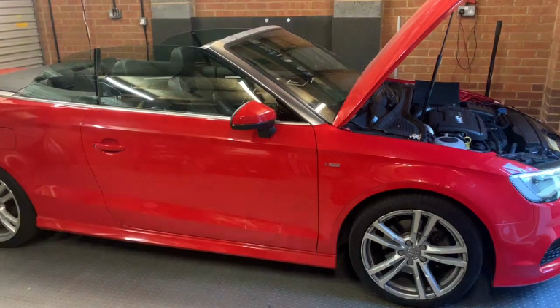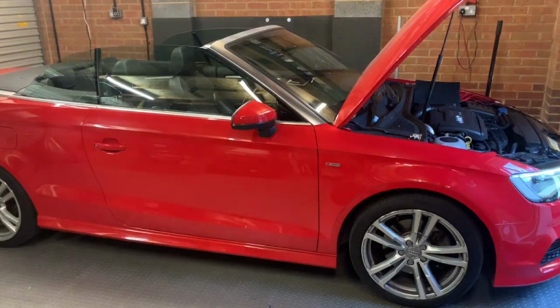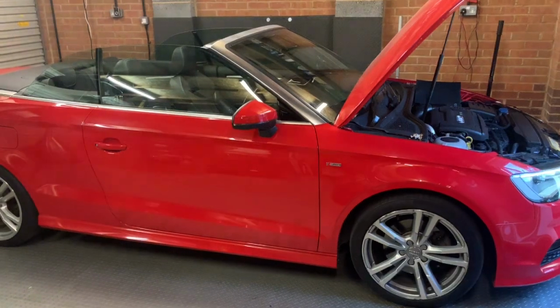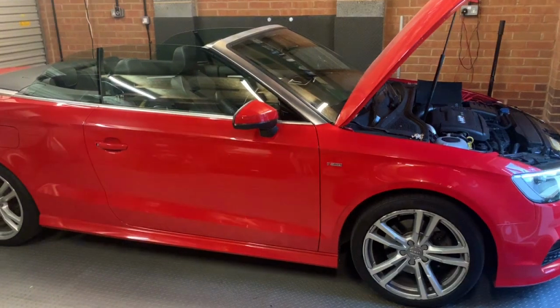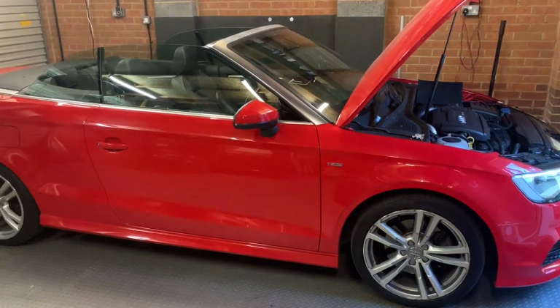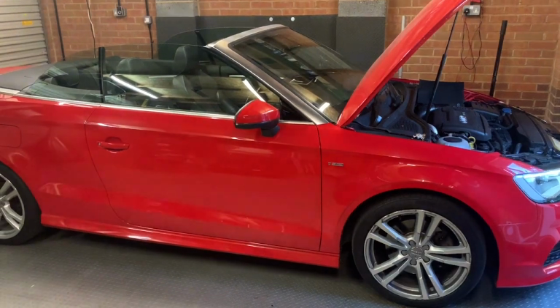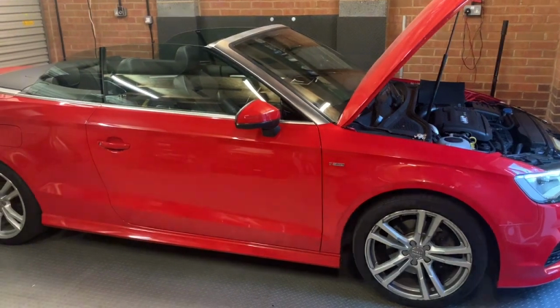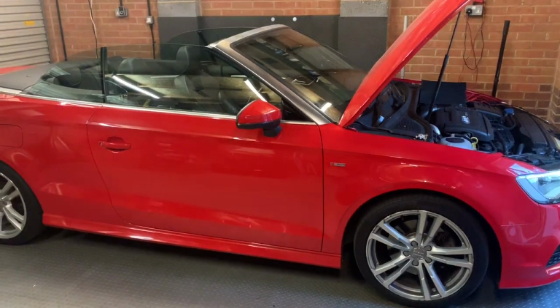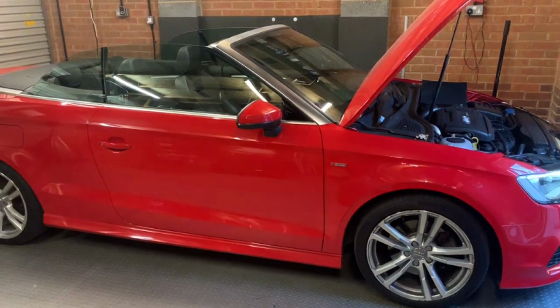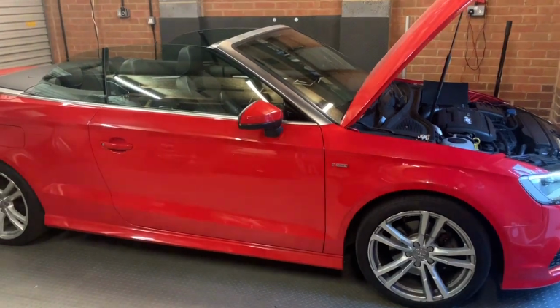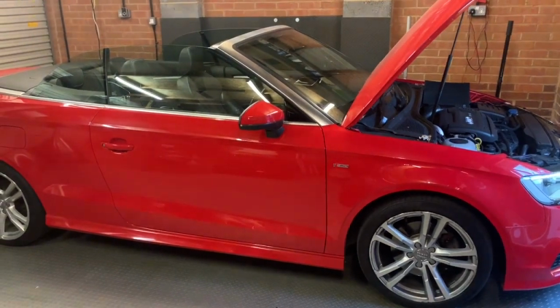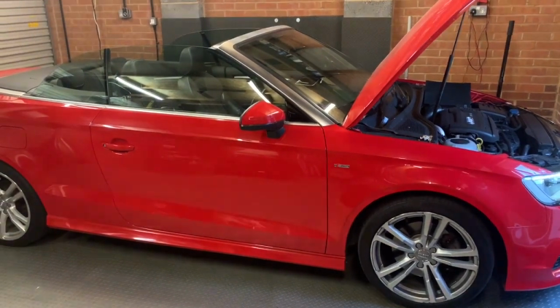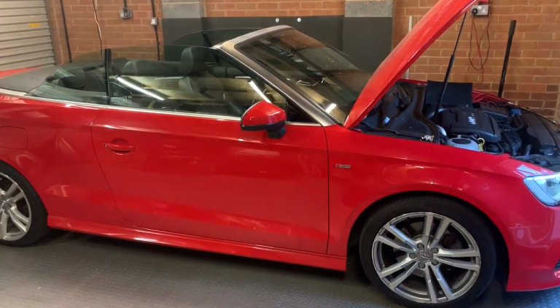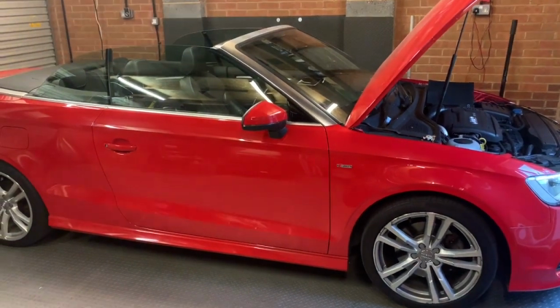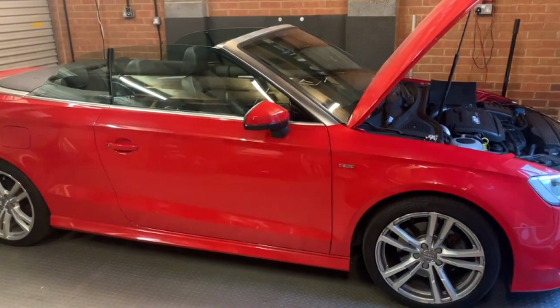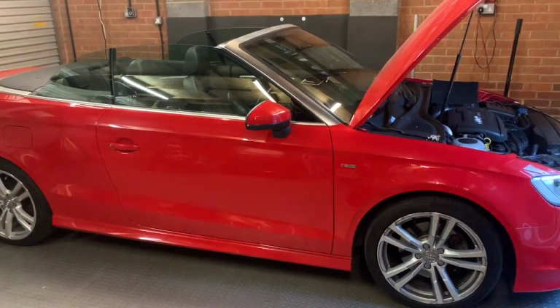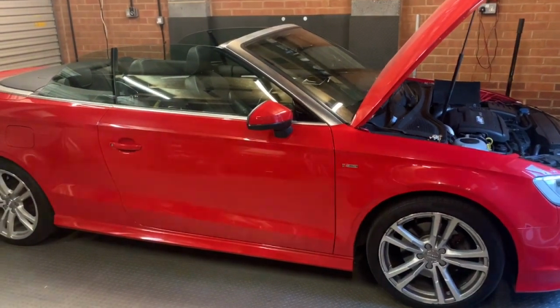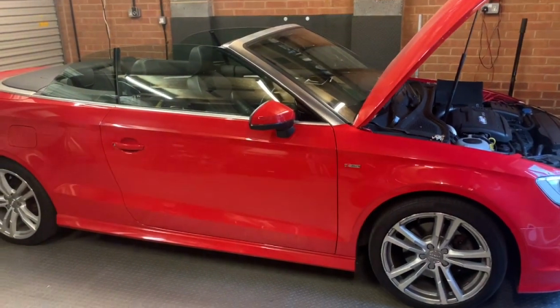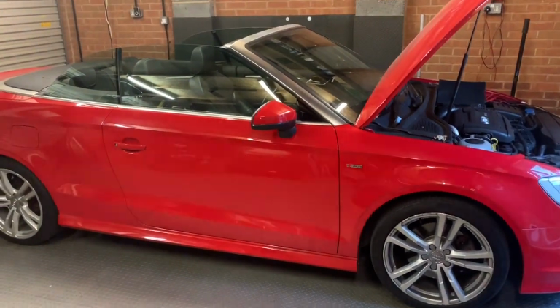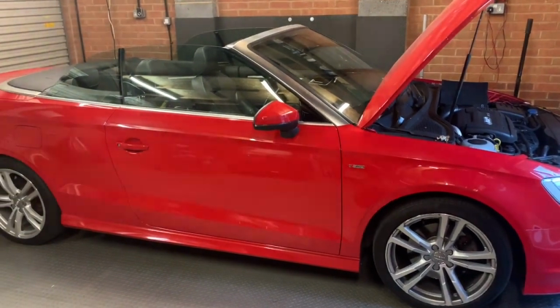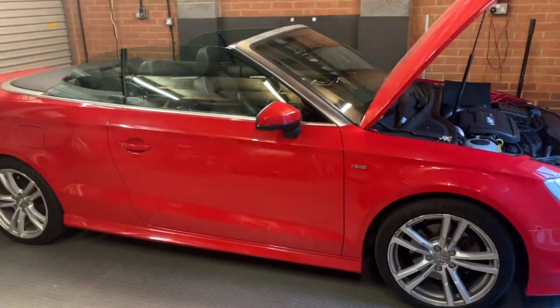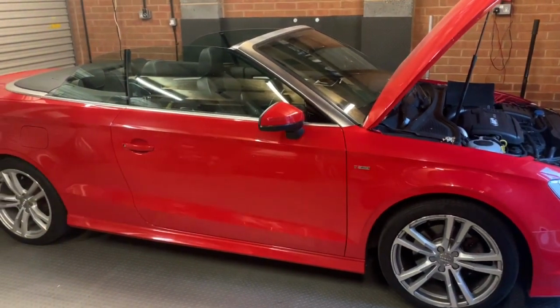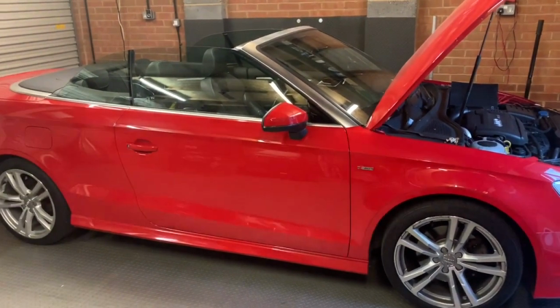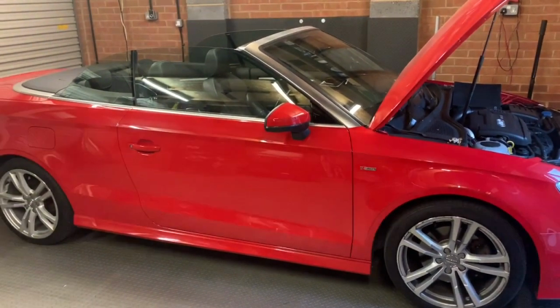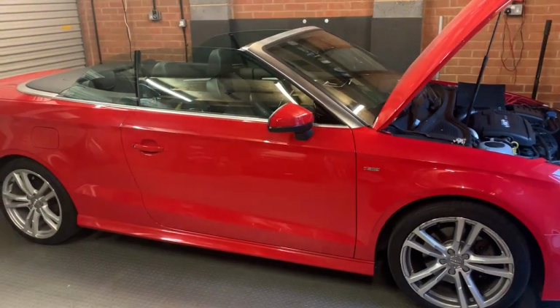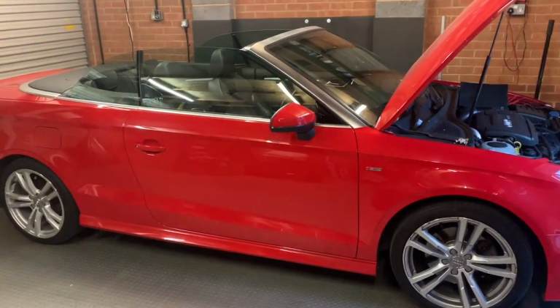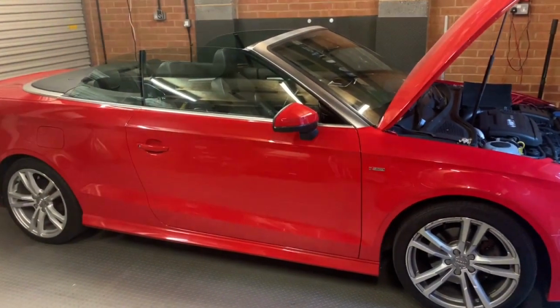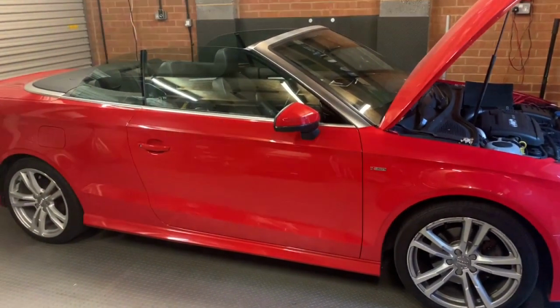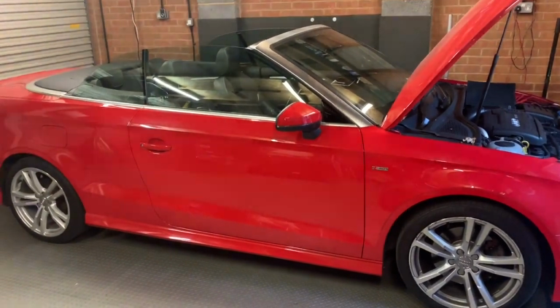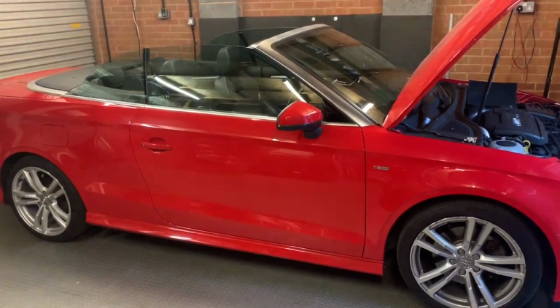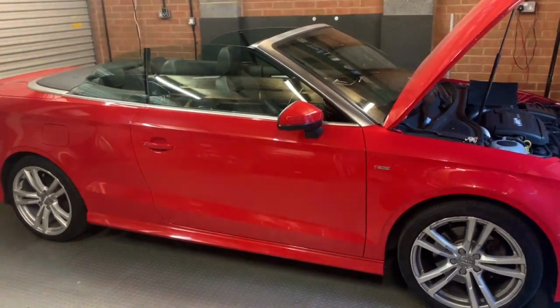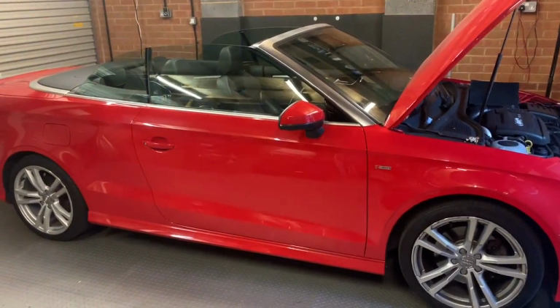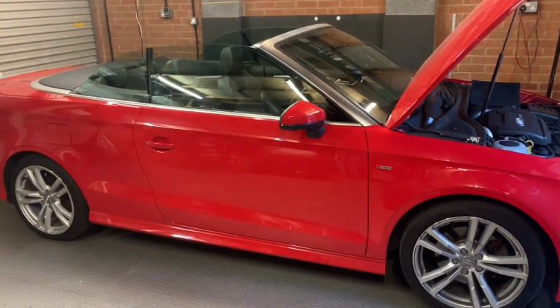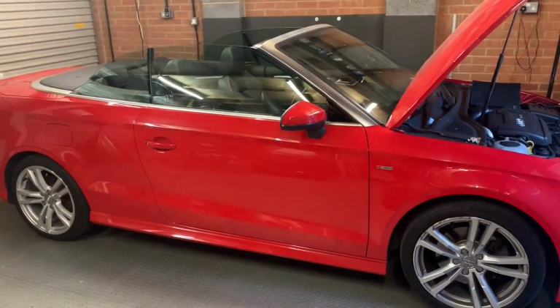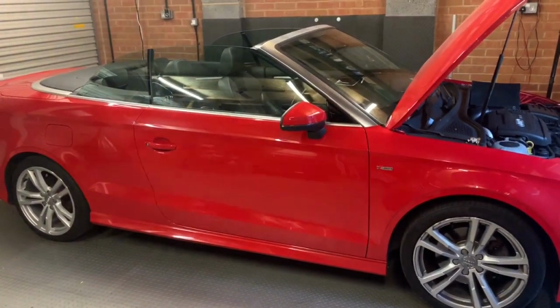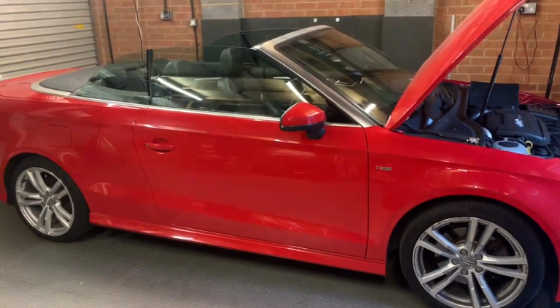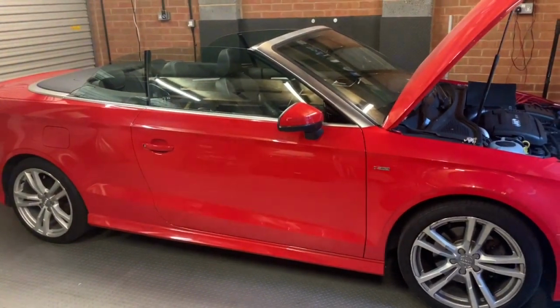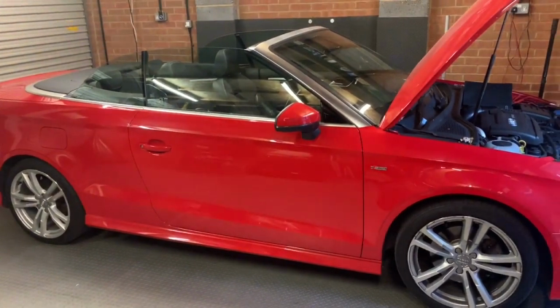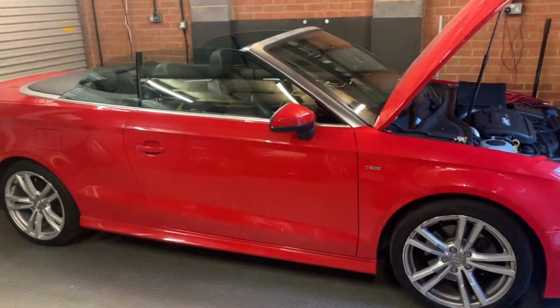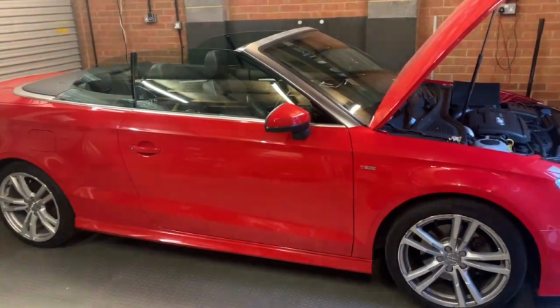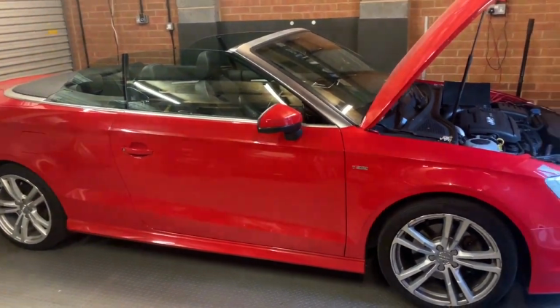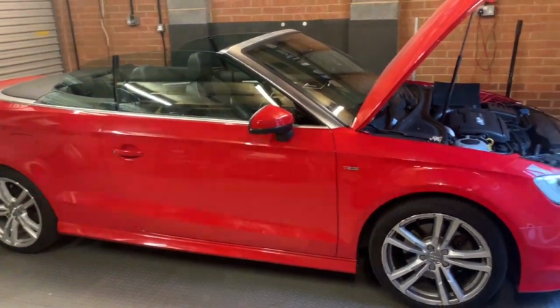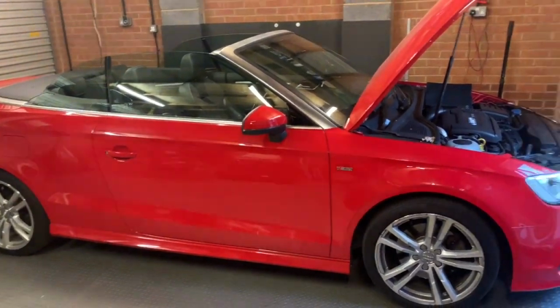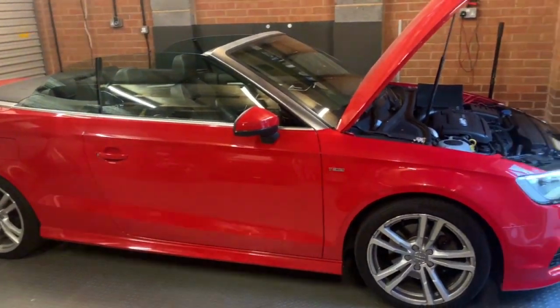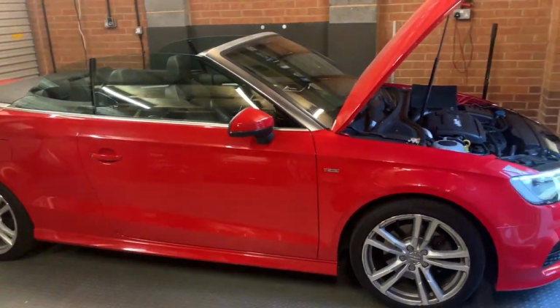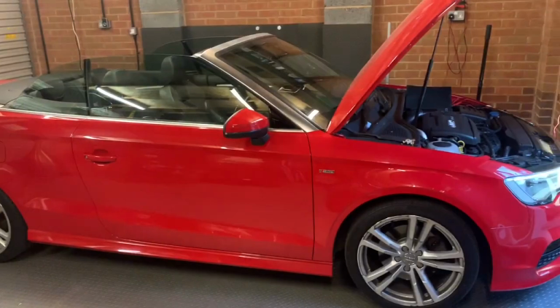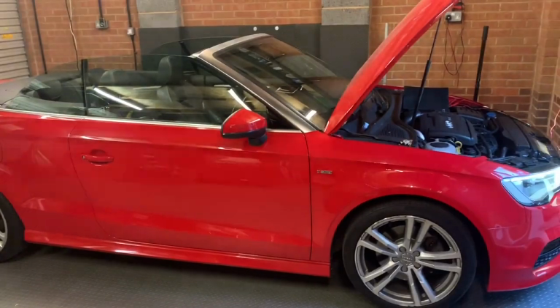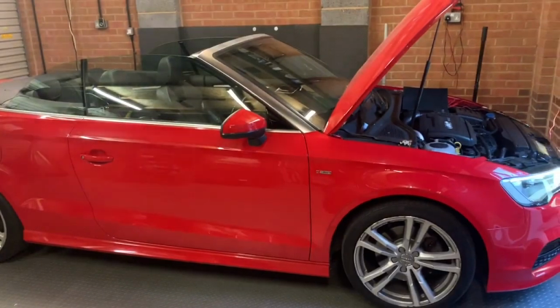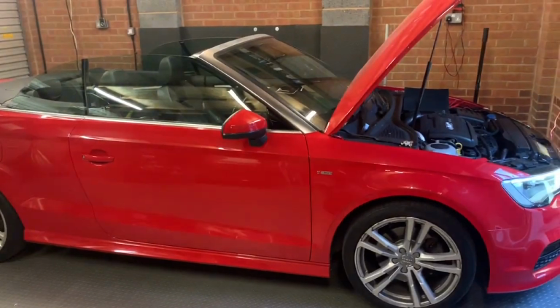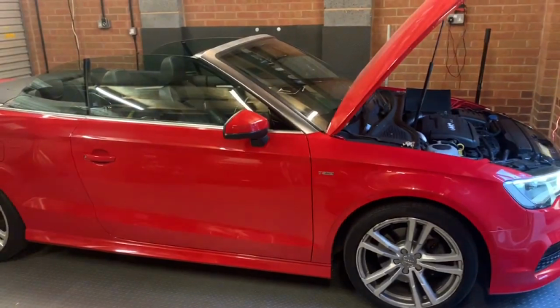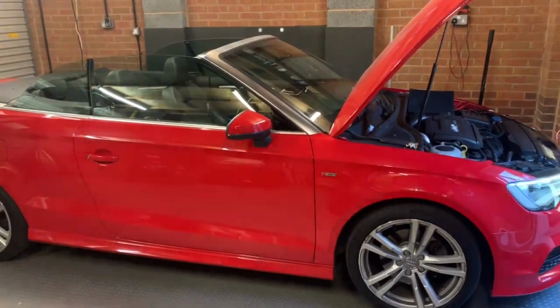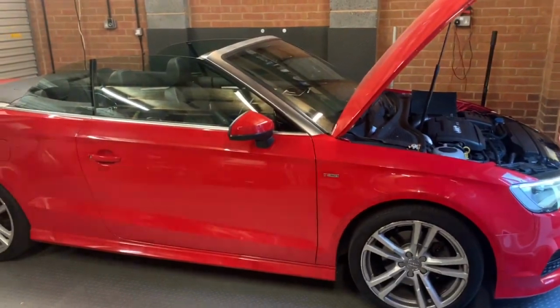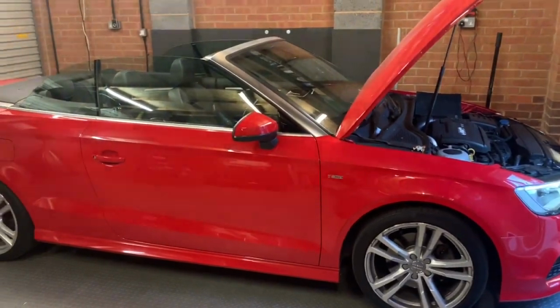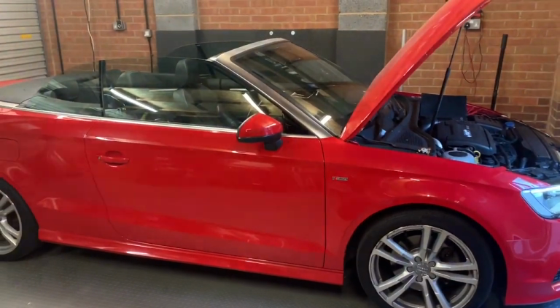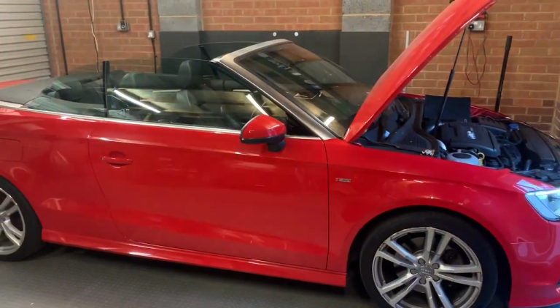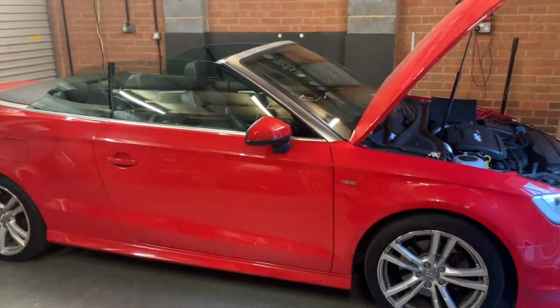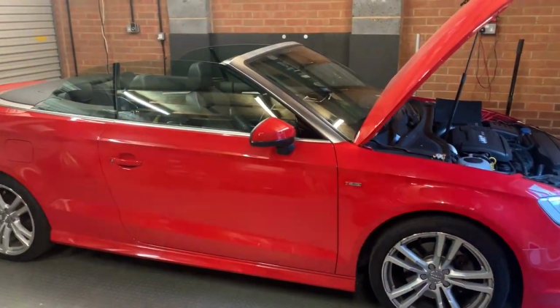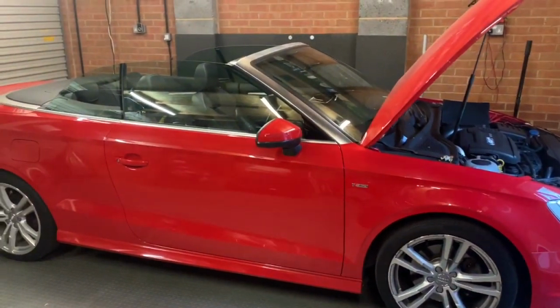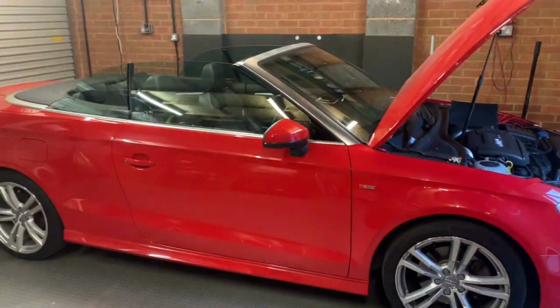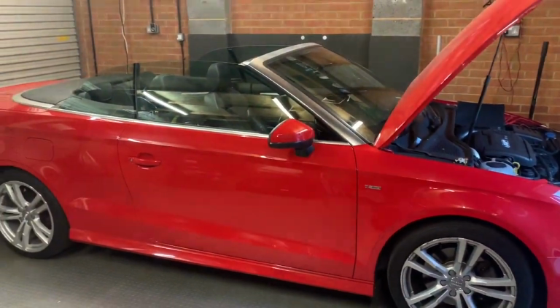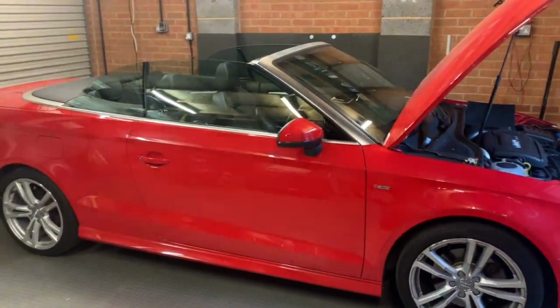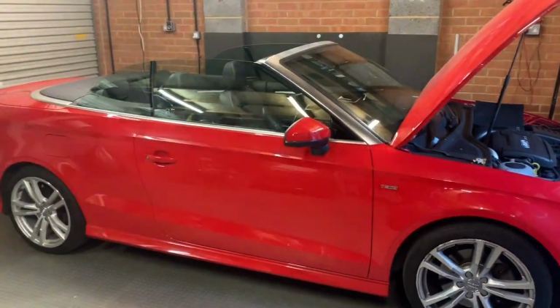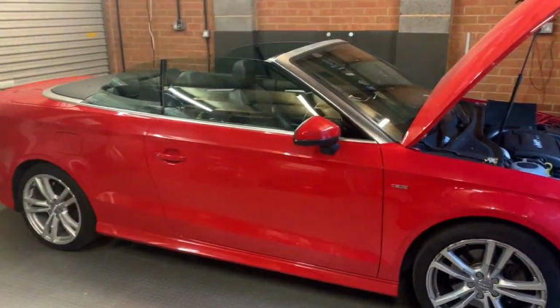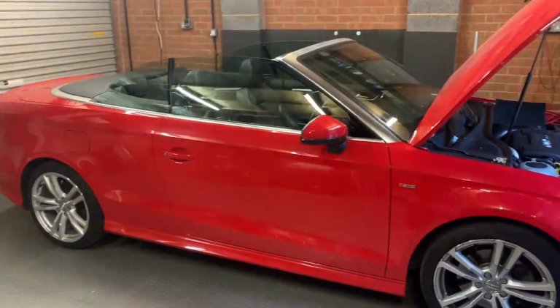Hello everyone. In this video we're going to show you how to manually close a roof on an Audi A3 8V Cabriolet.